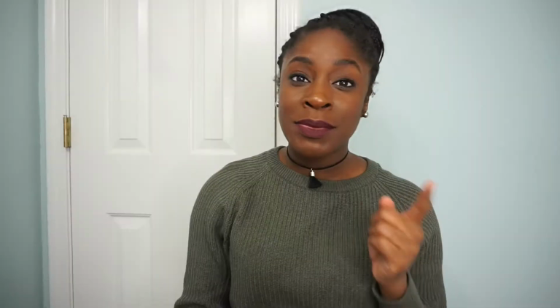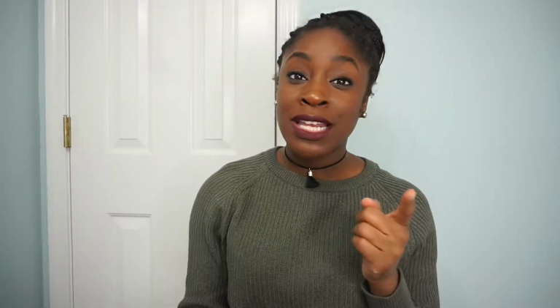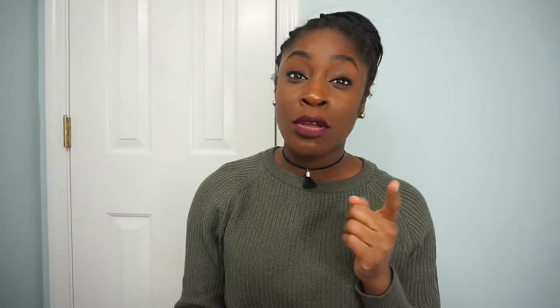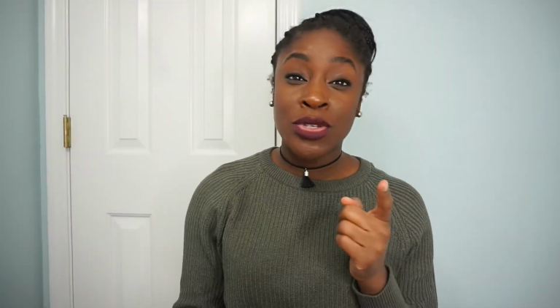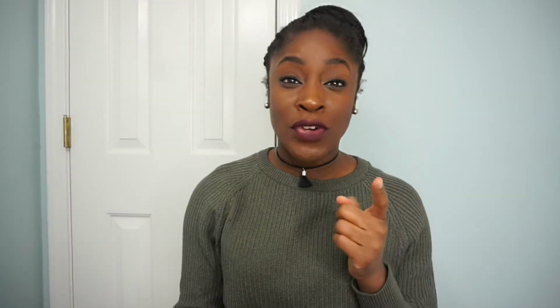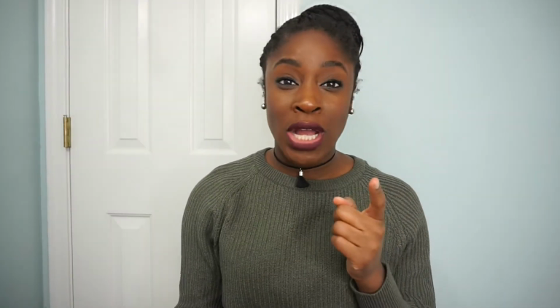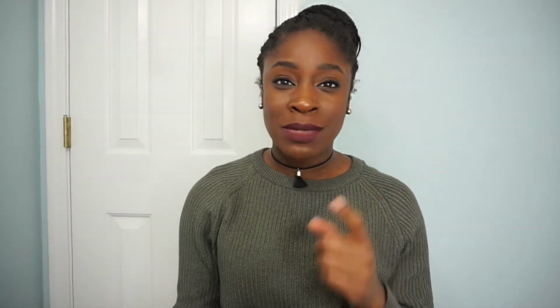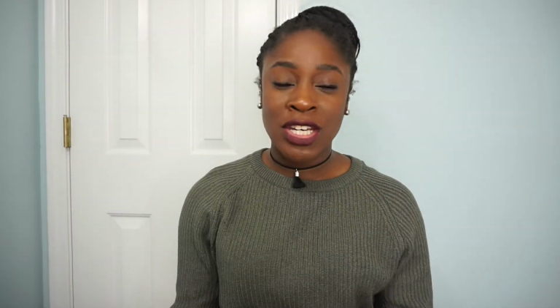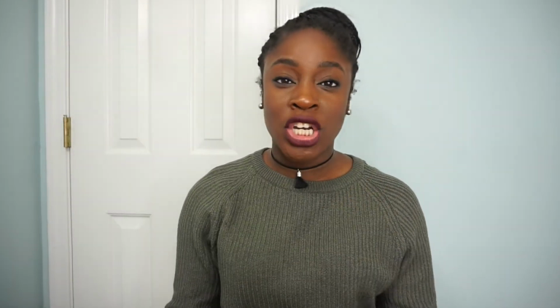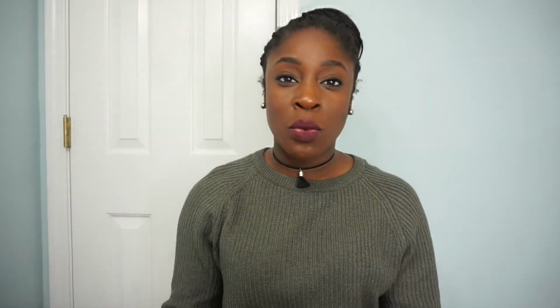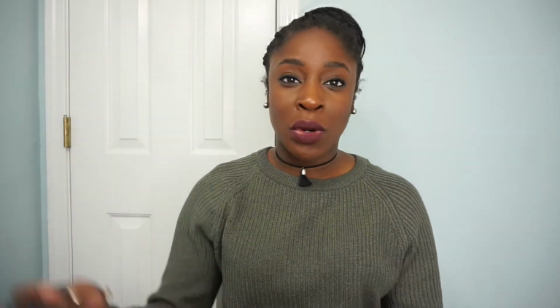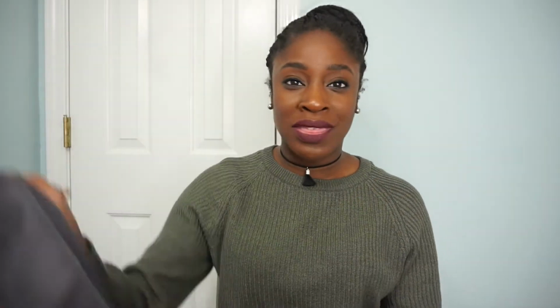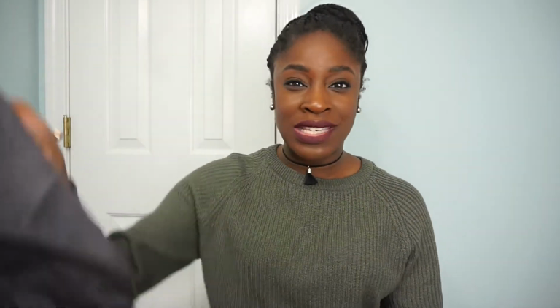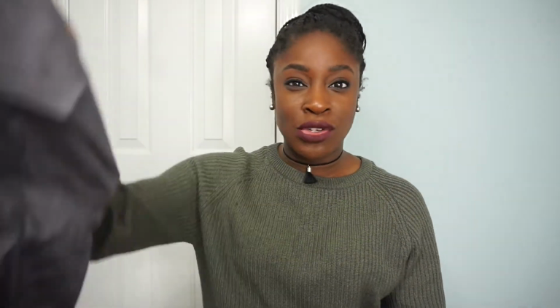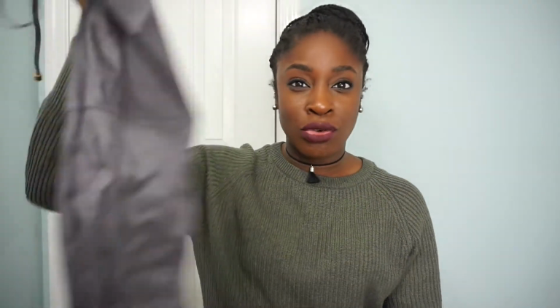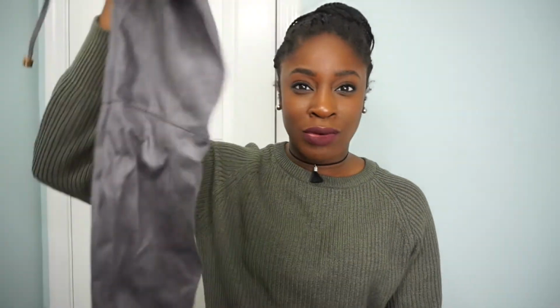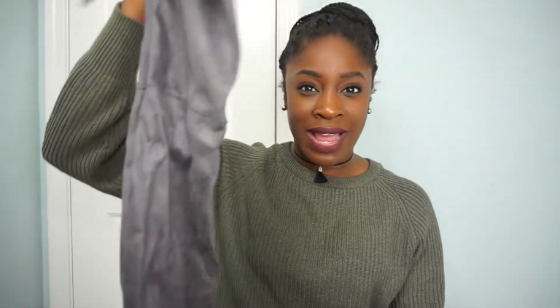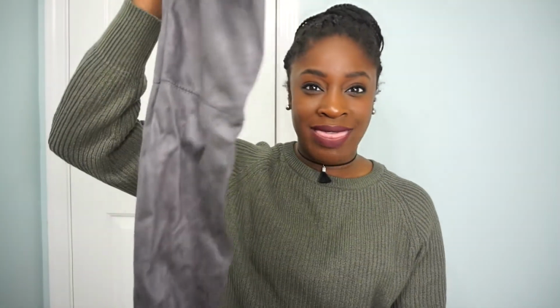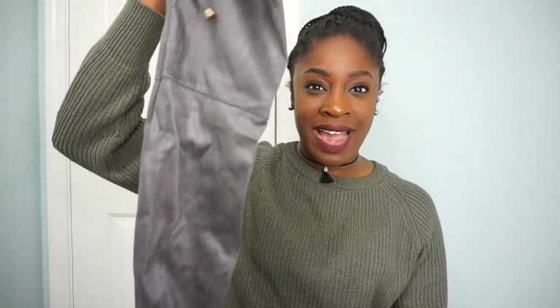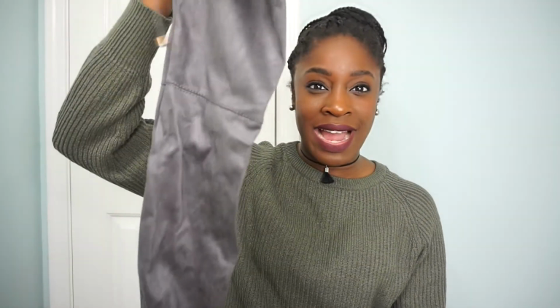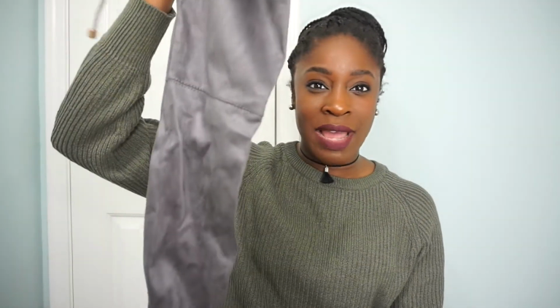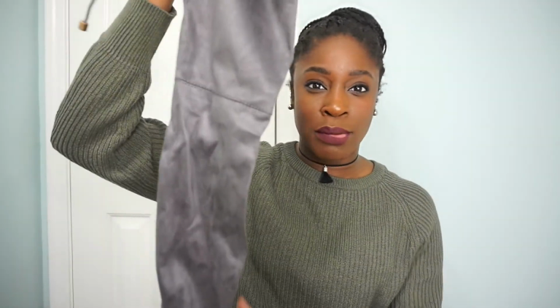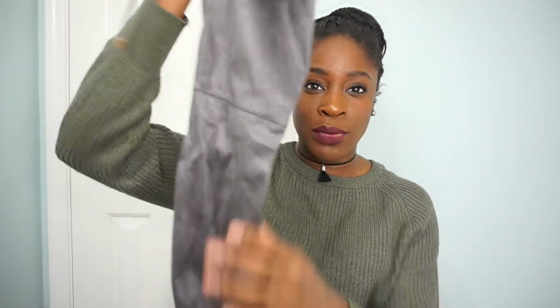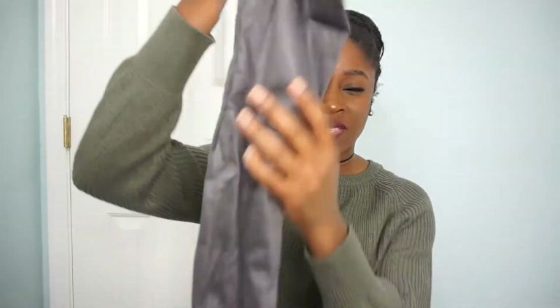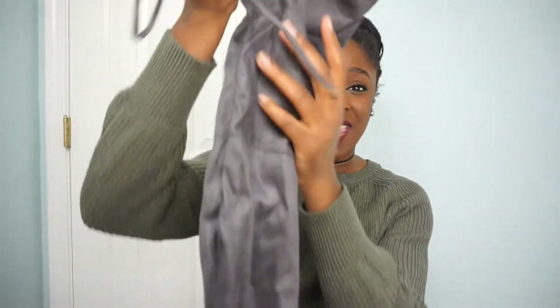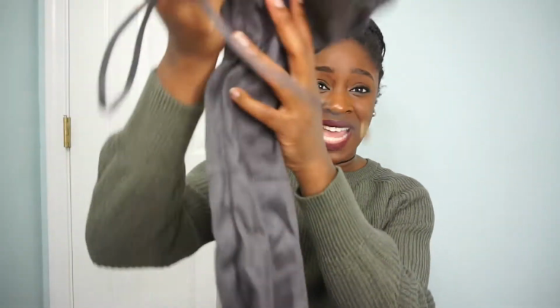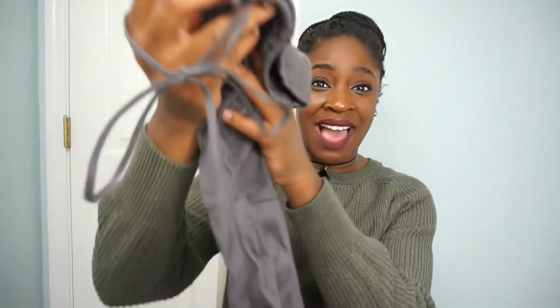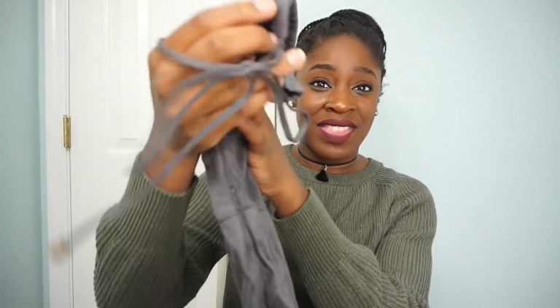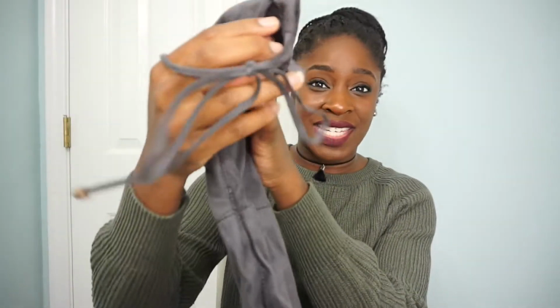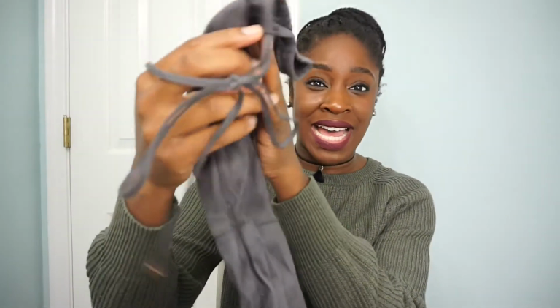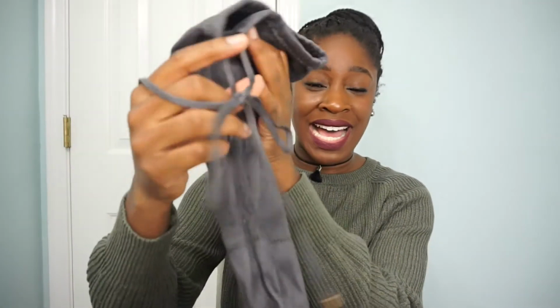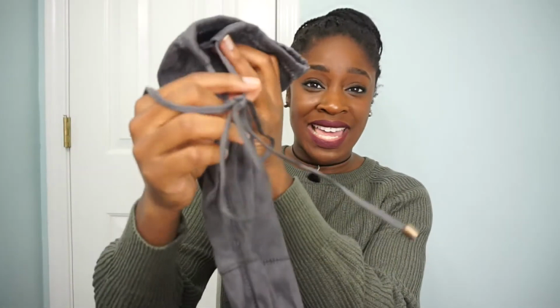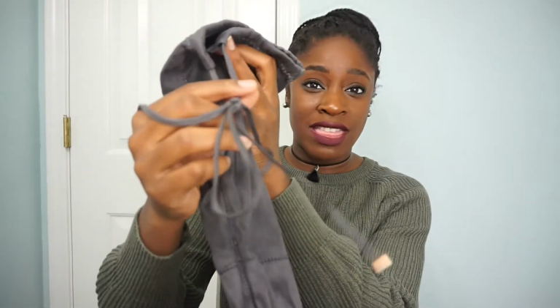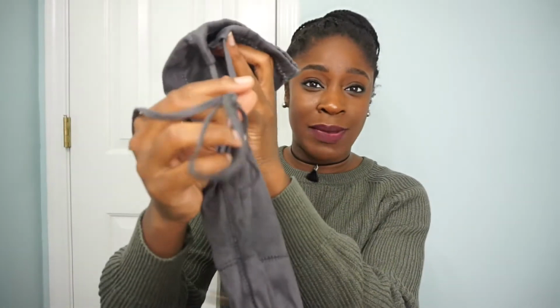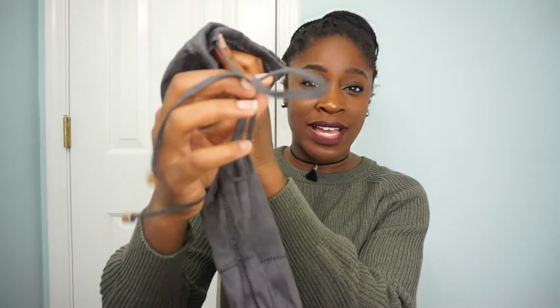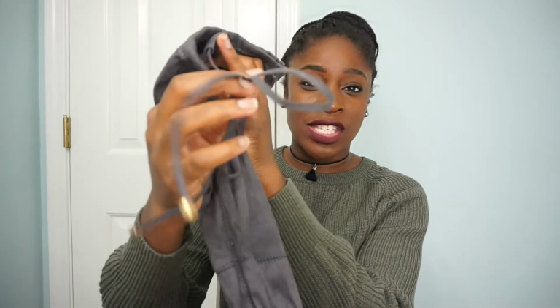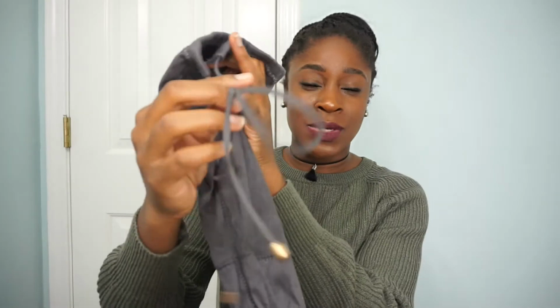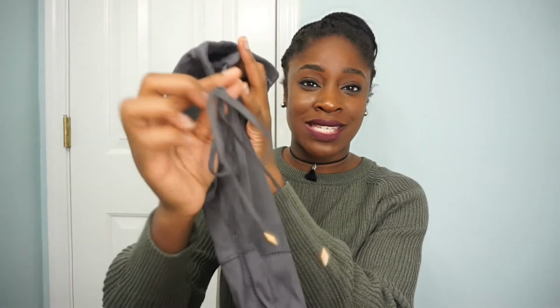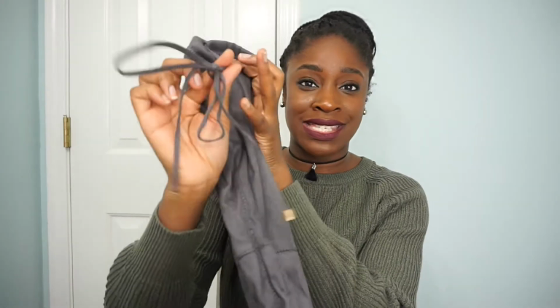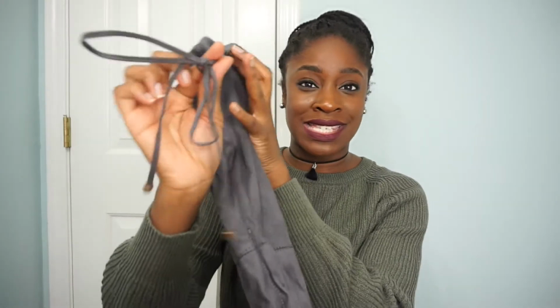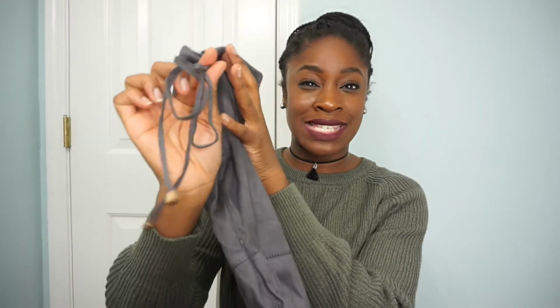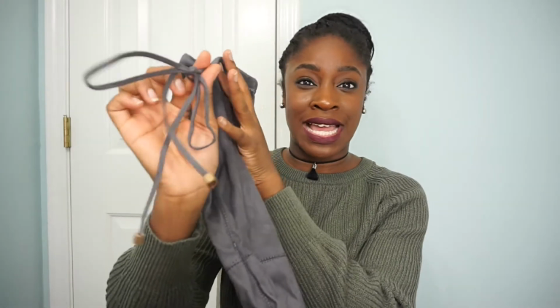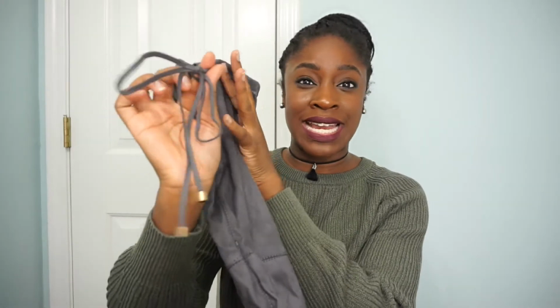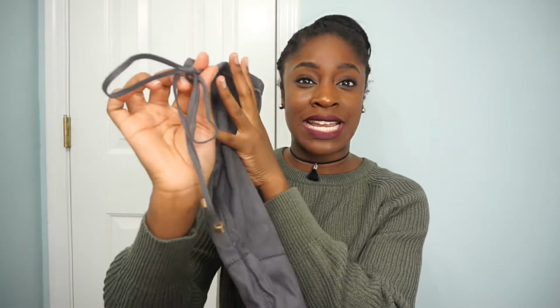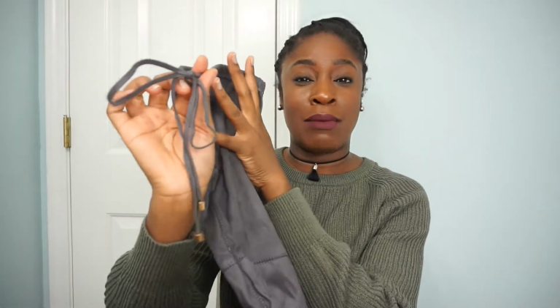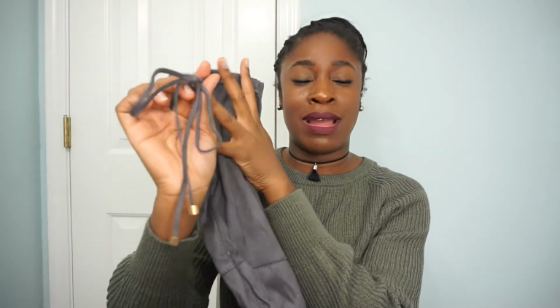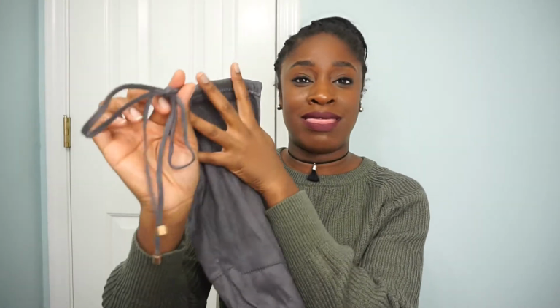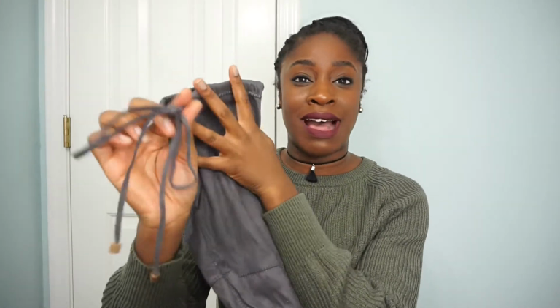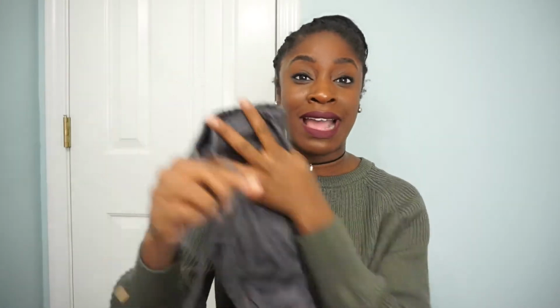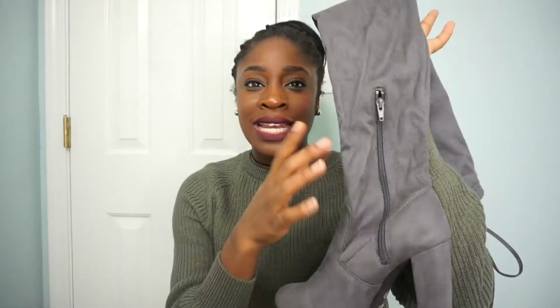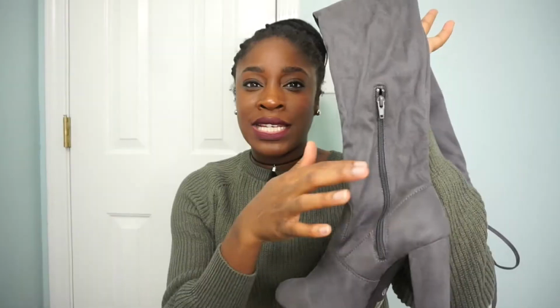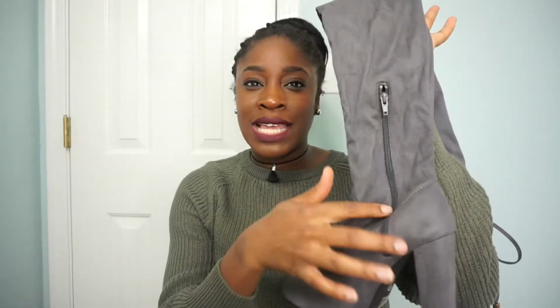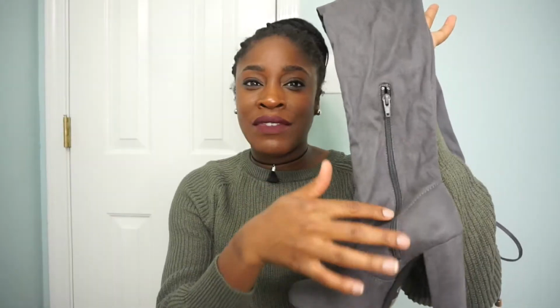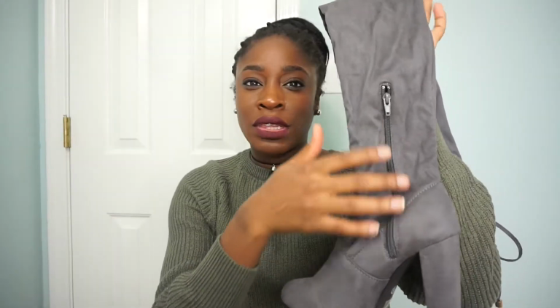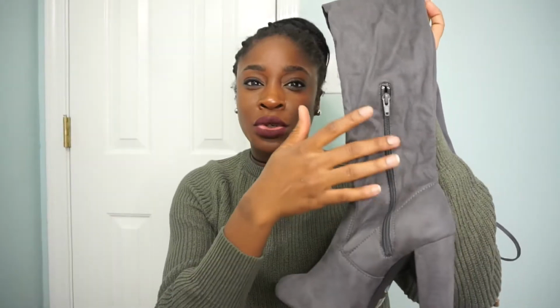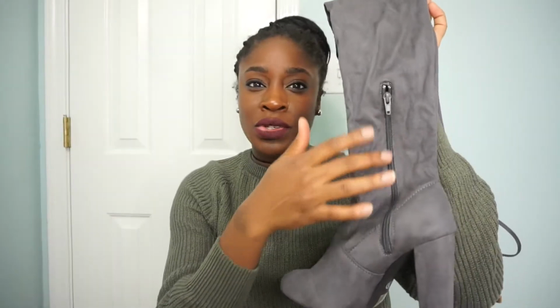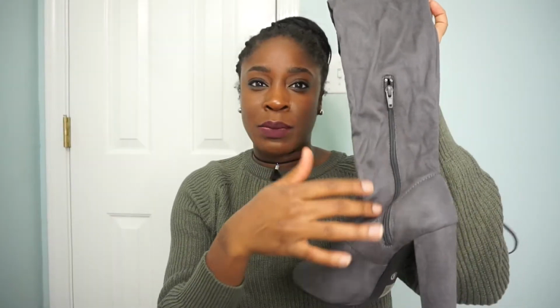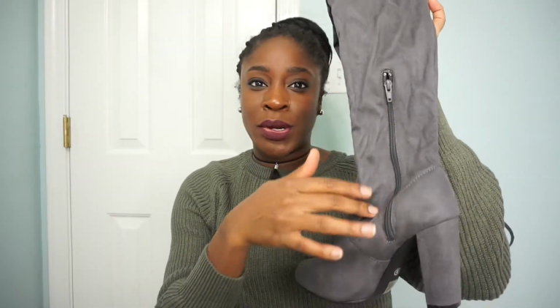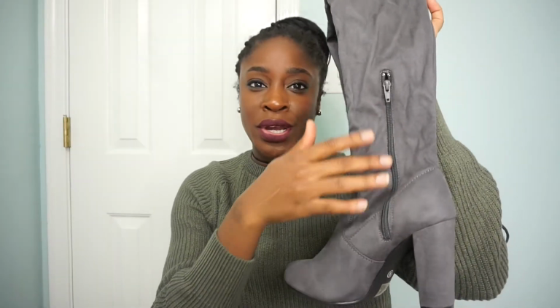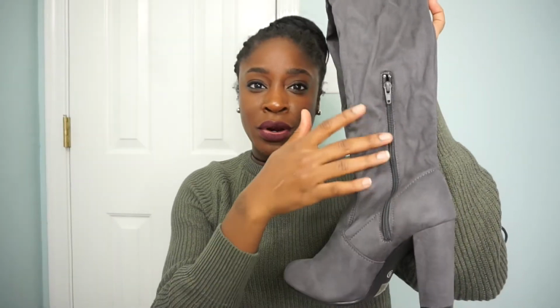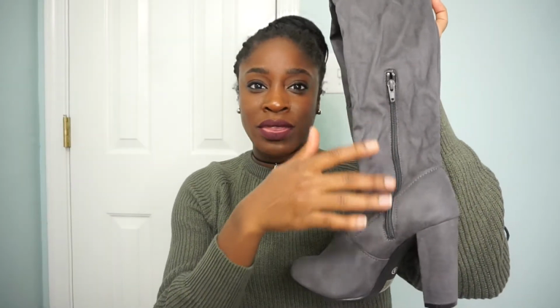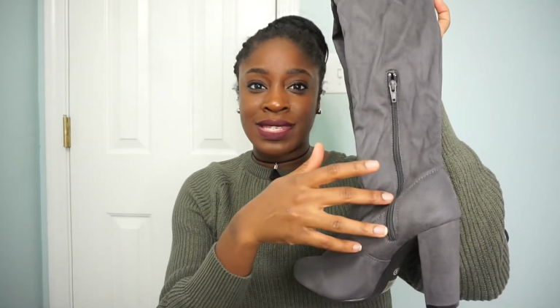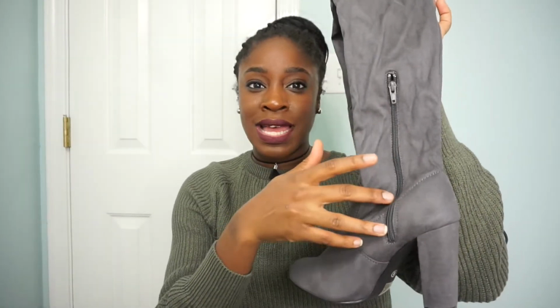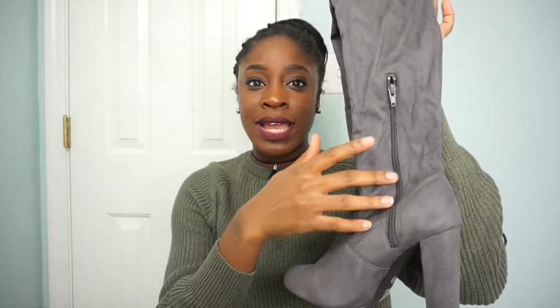Something I almost forgot to mention were these gray thigh-high boots. They have a tie in the back so it doesn't slide down my thigh, and it does have a little zipper on the side.